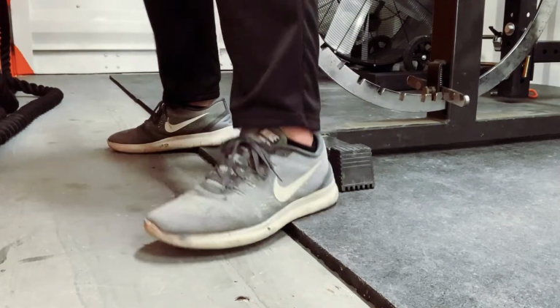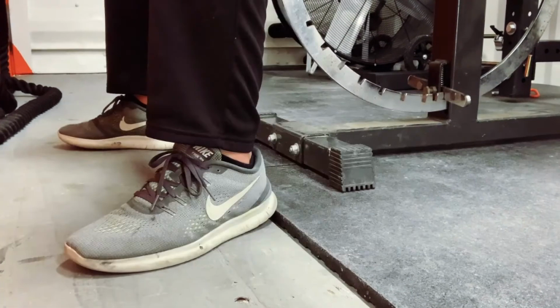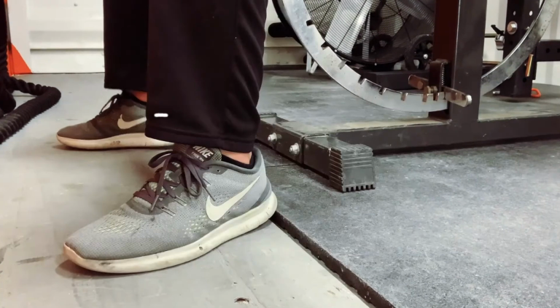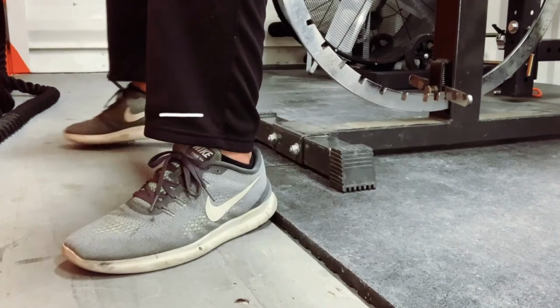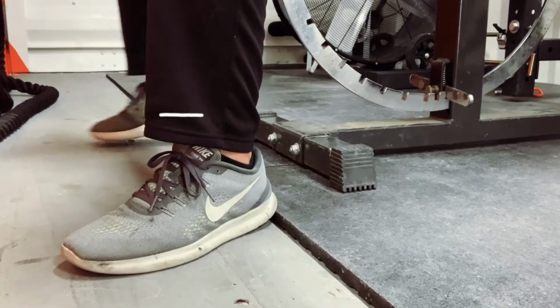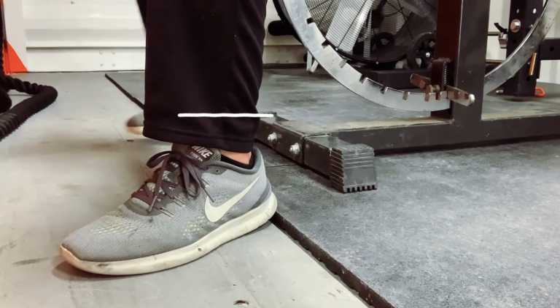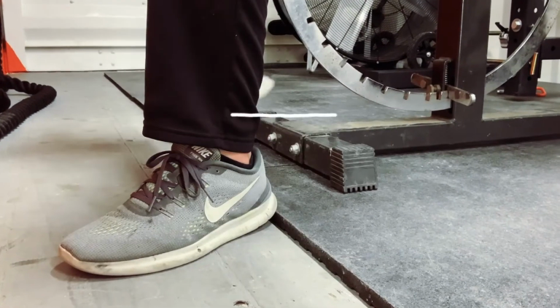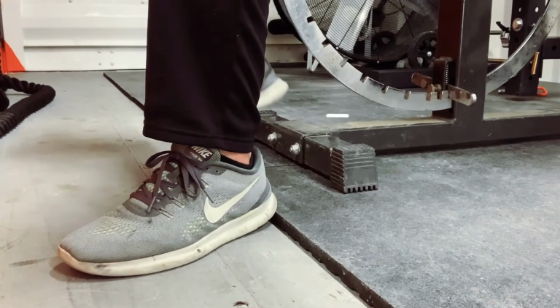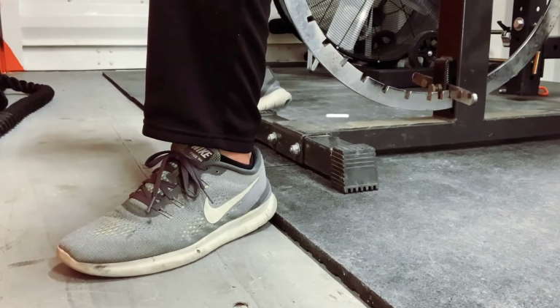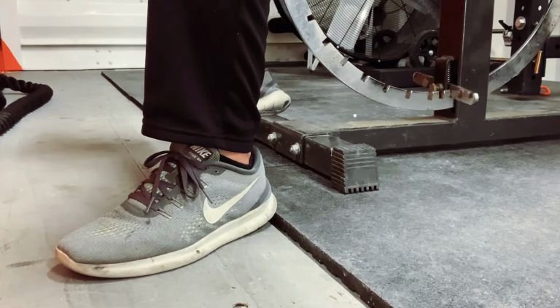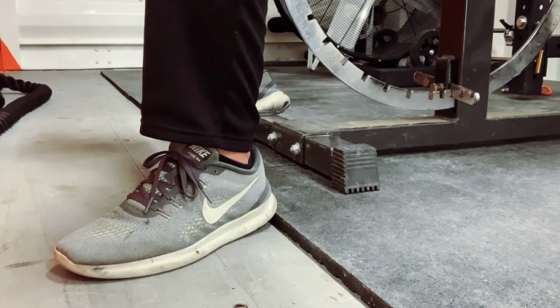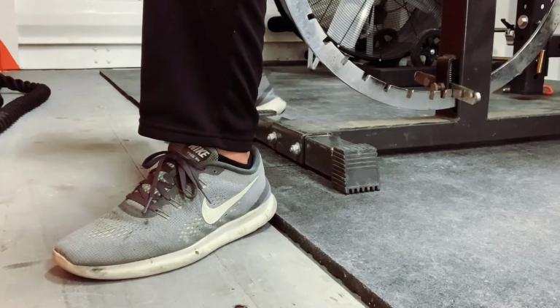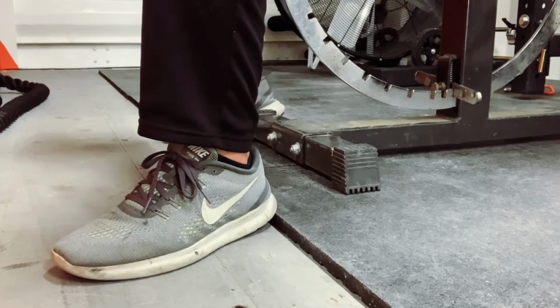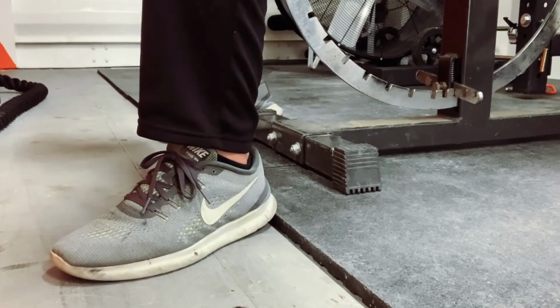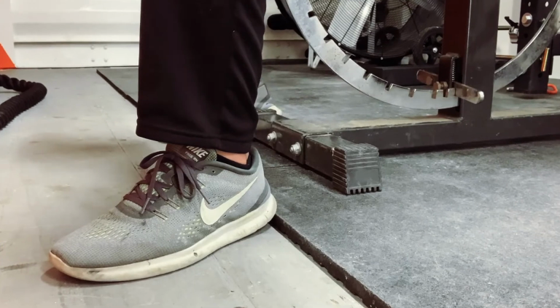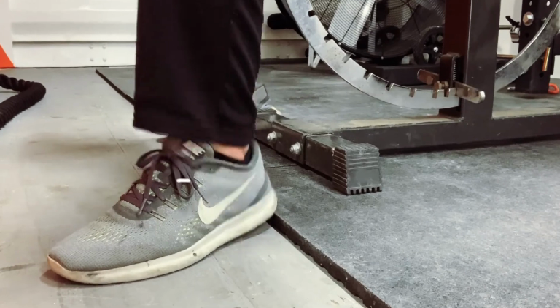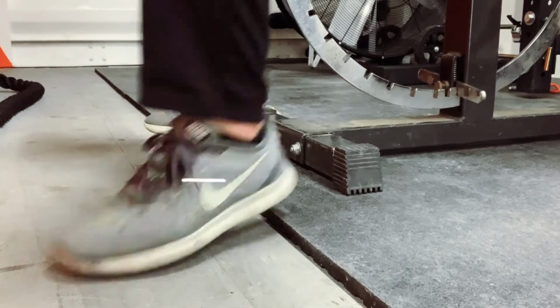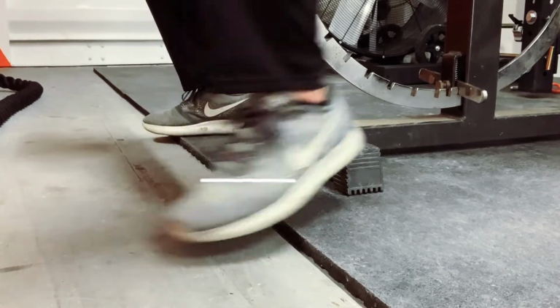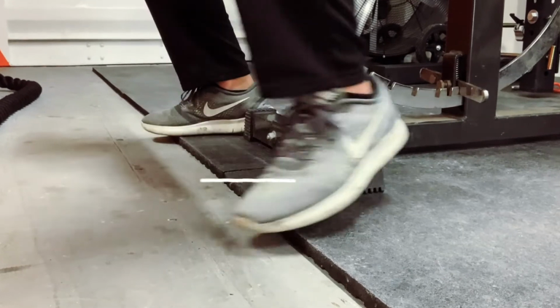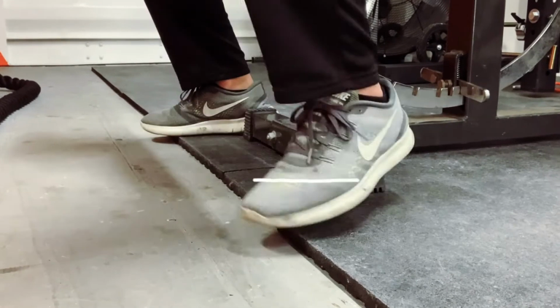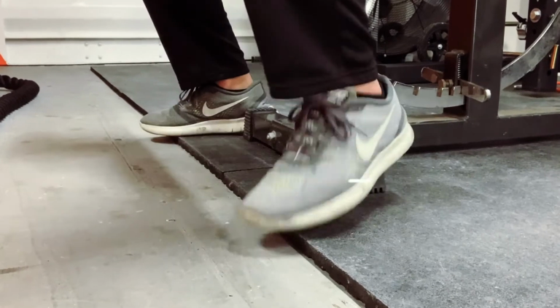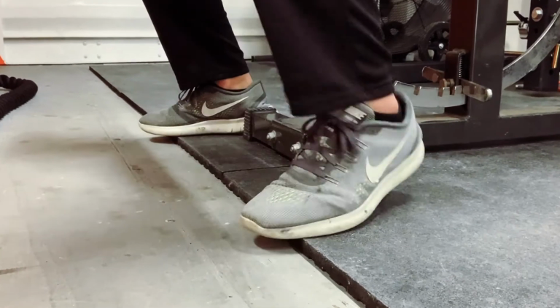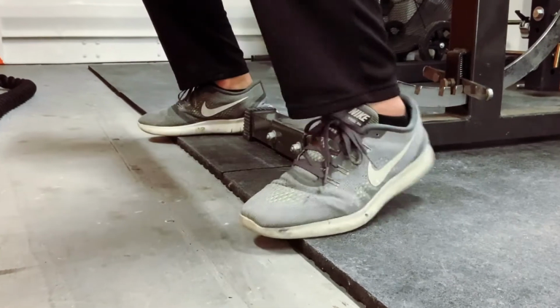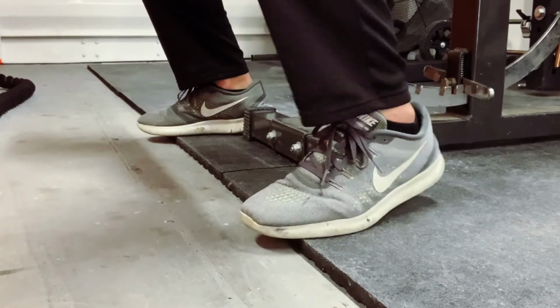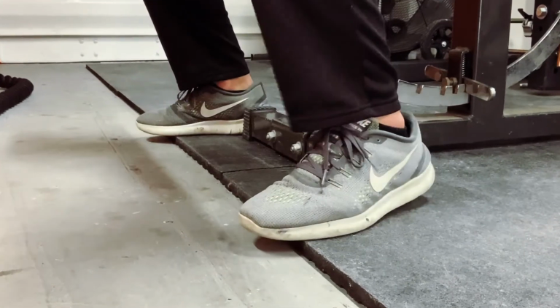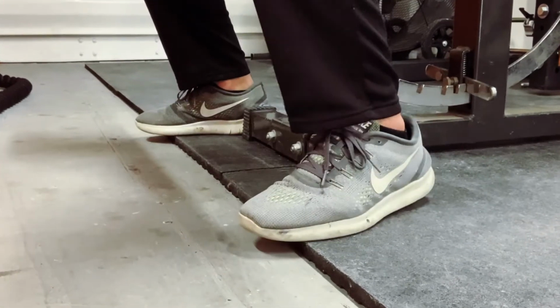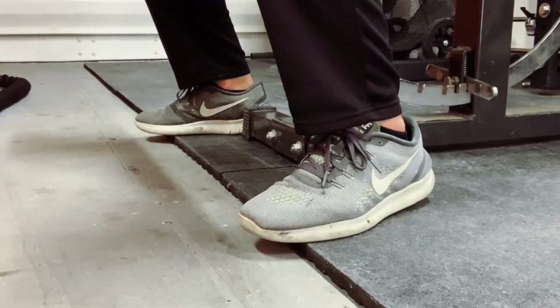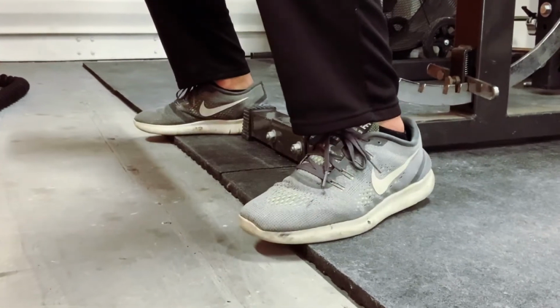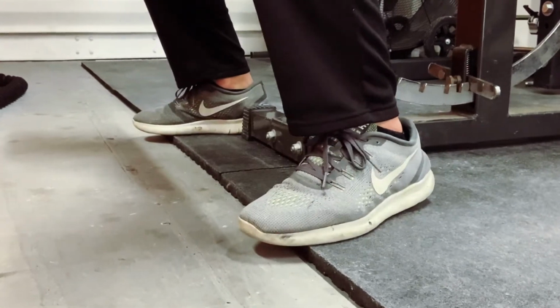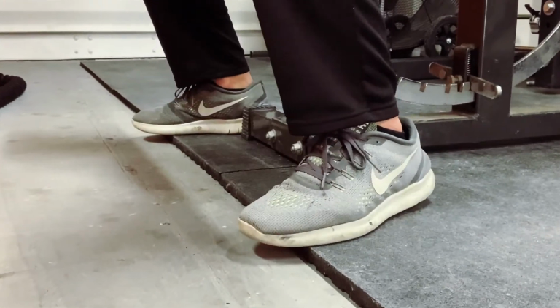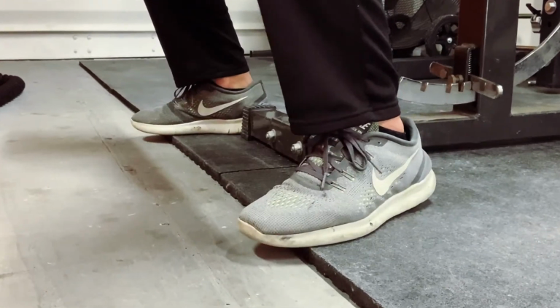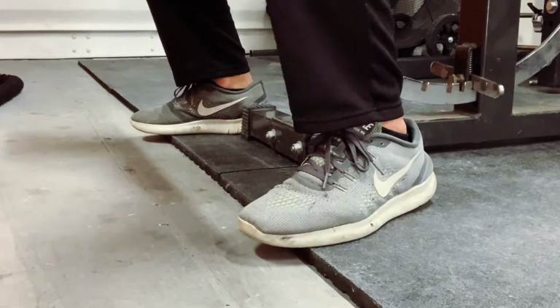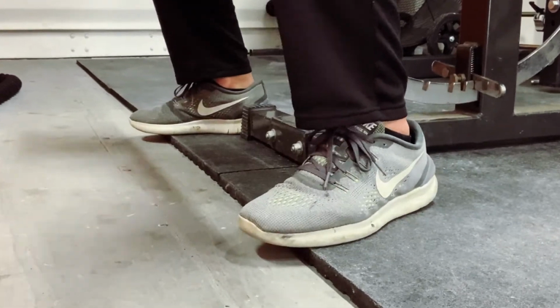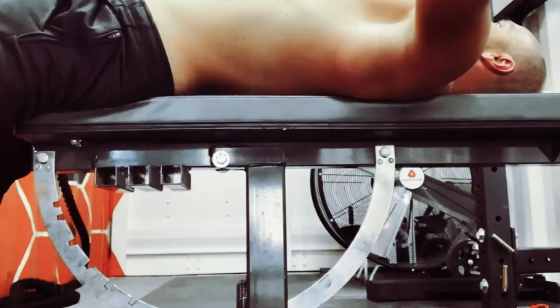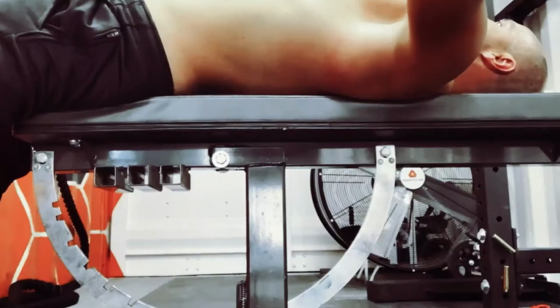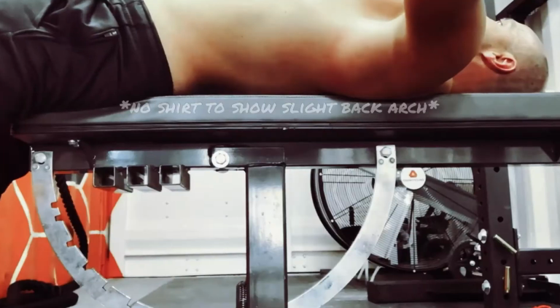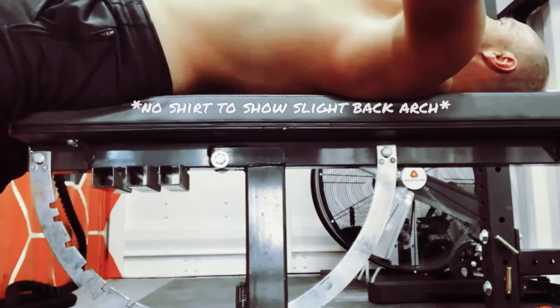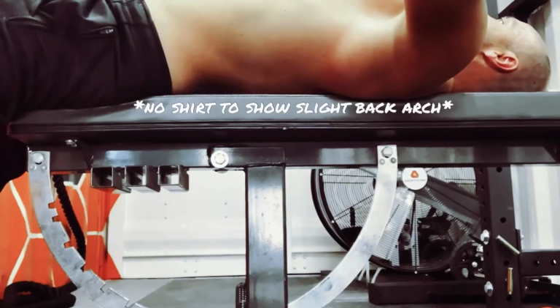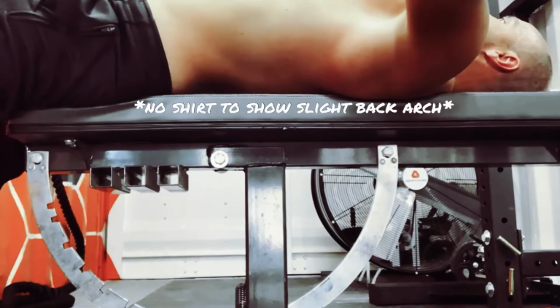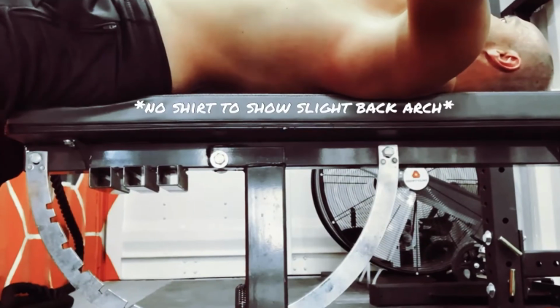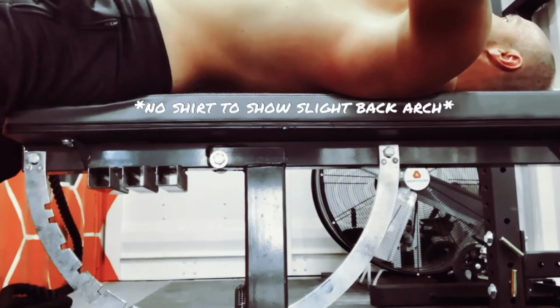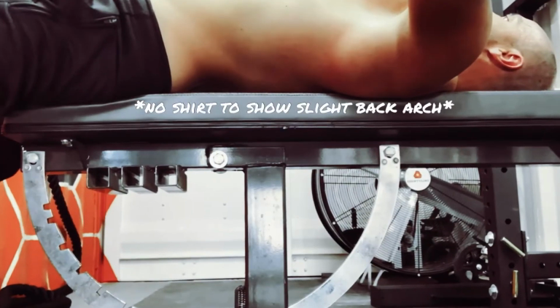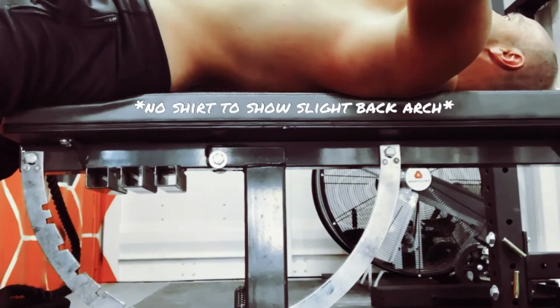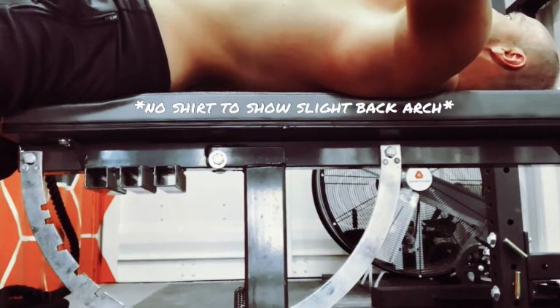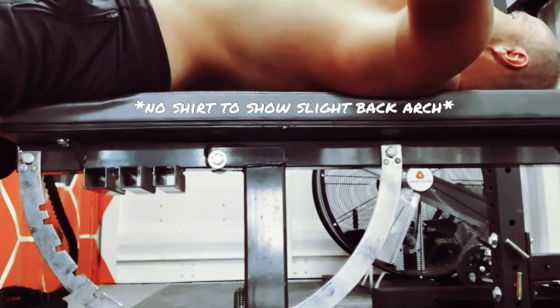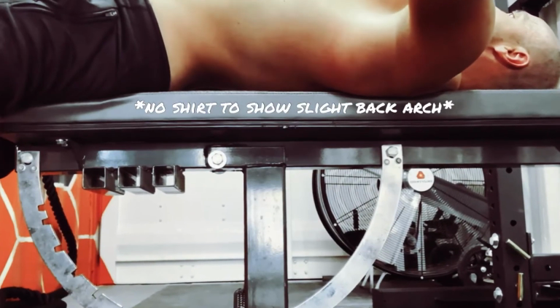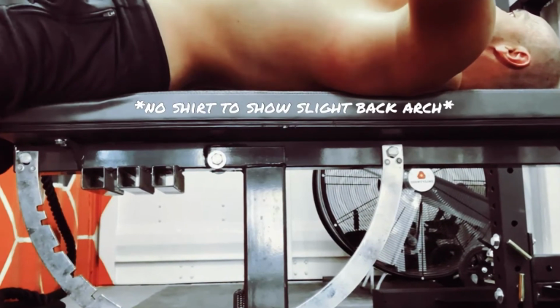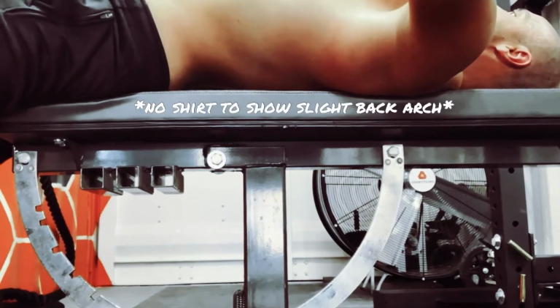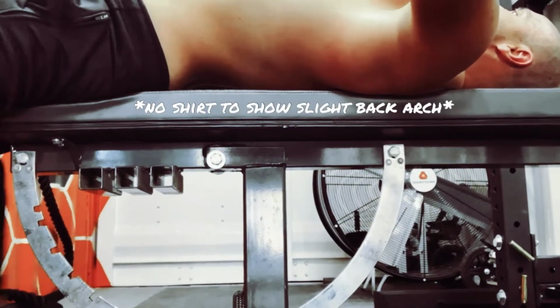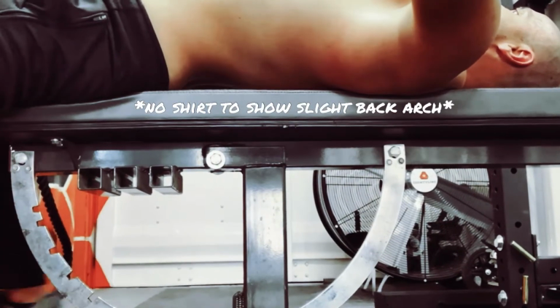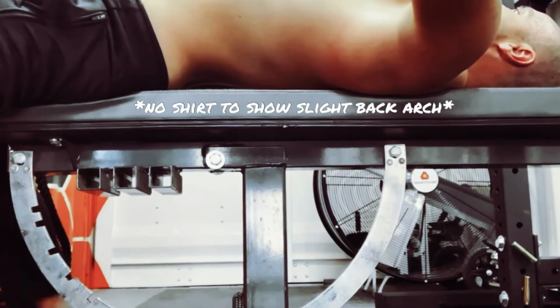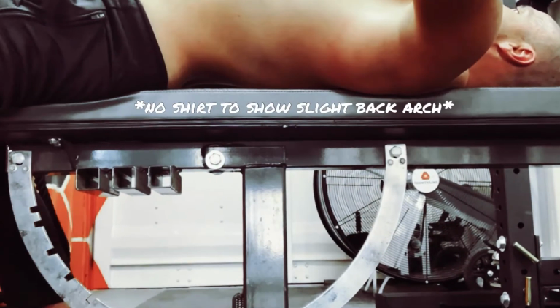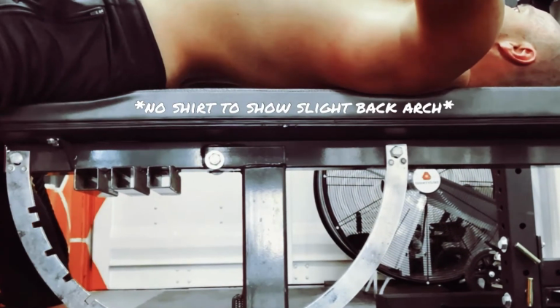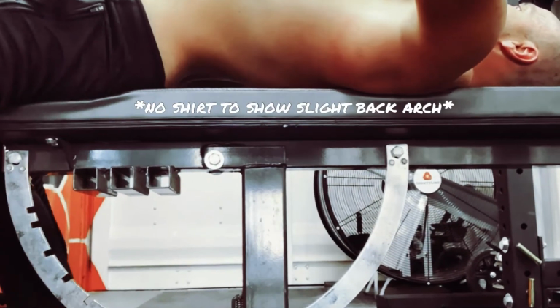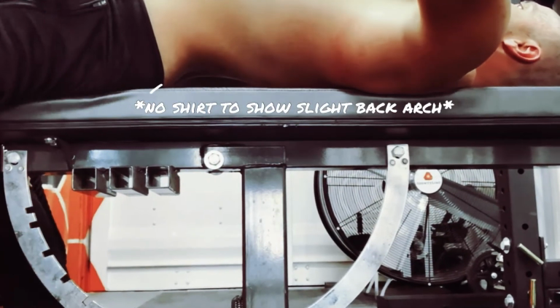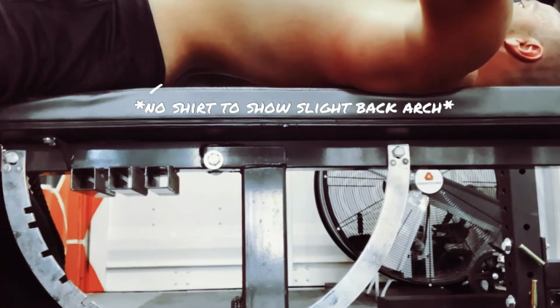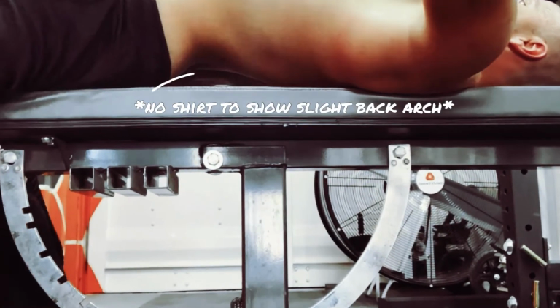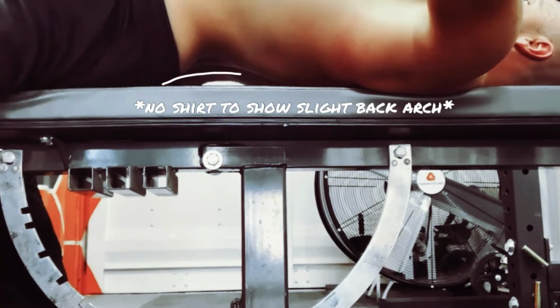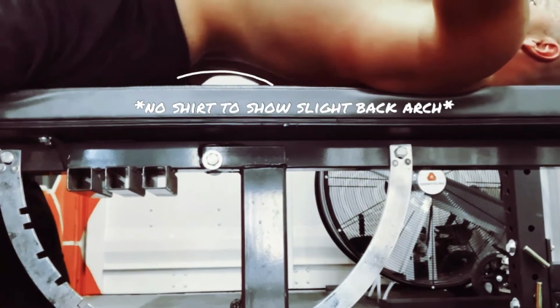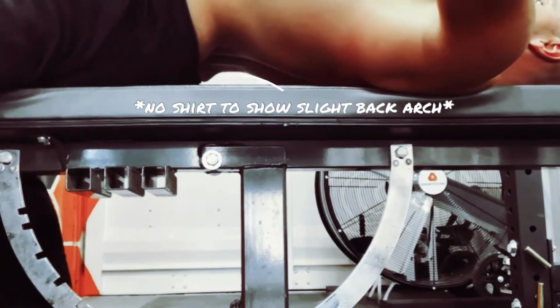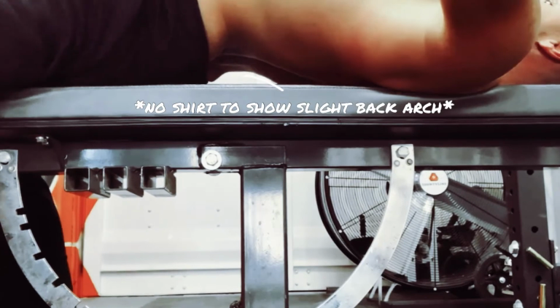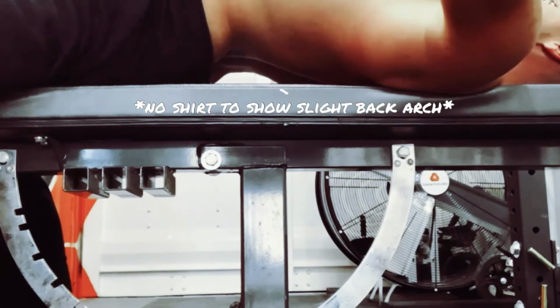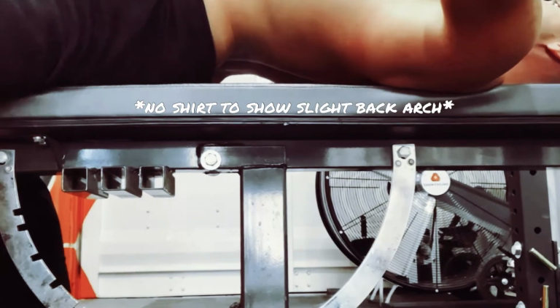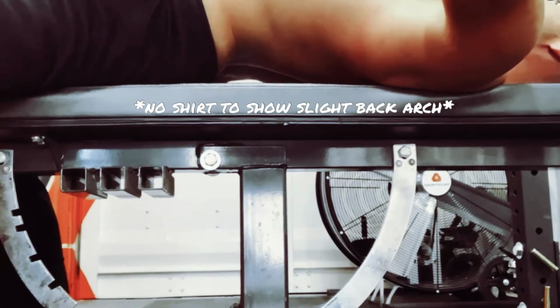When you step up to the bench, you're wanting to create a strong base with your feet to create a driving force. Laying flat, you create the driving torque by curling your lower back and creating a tiny gap.